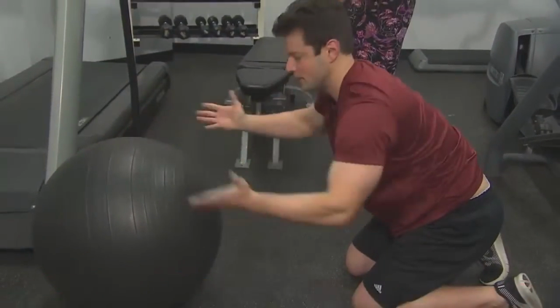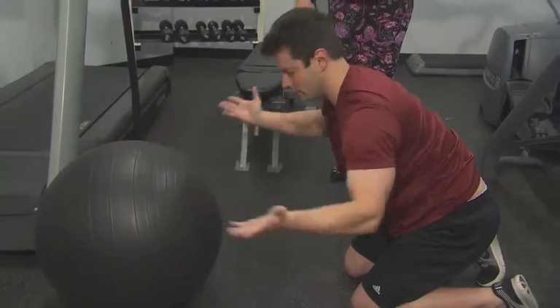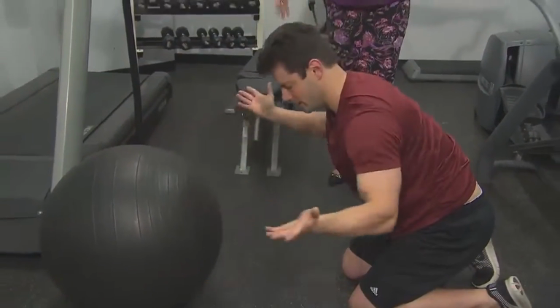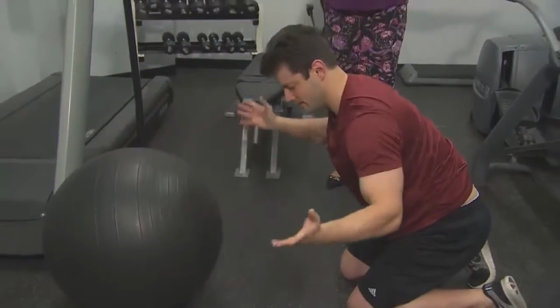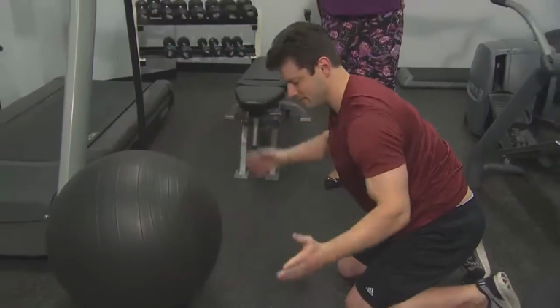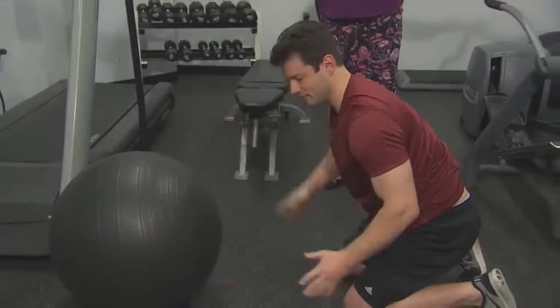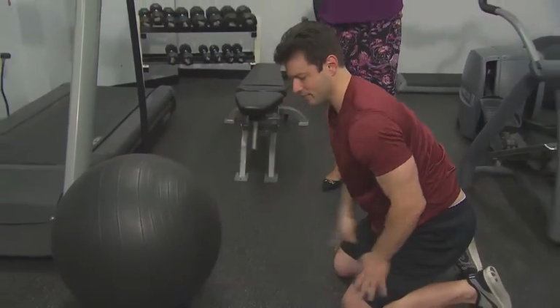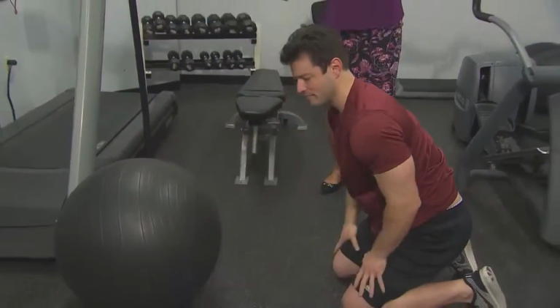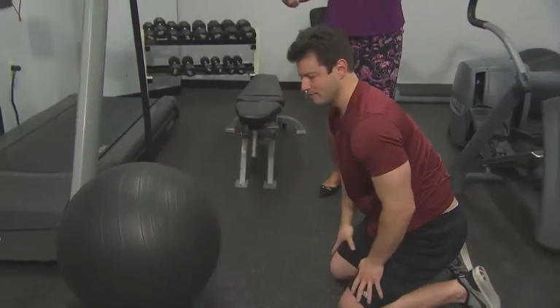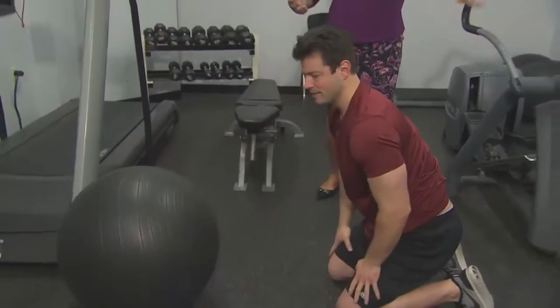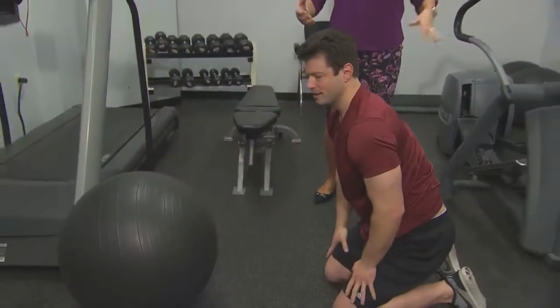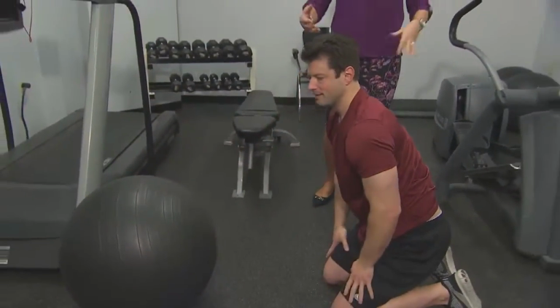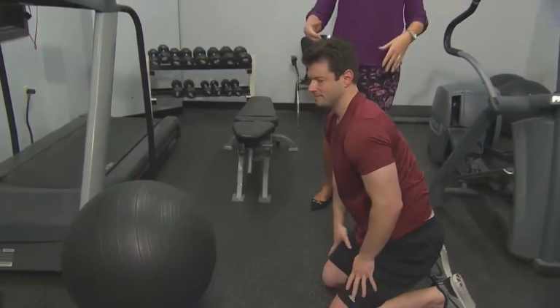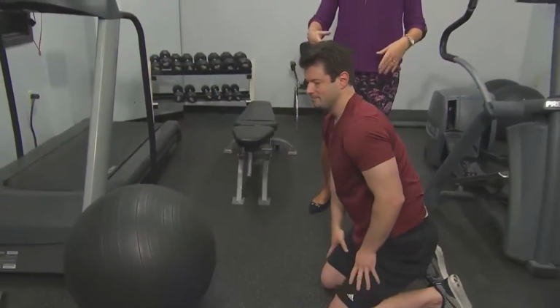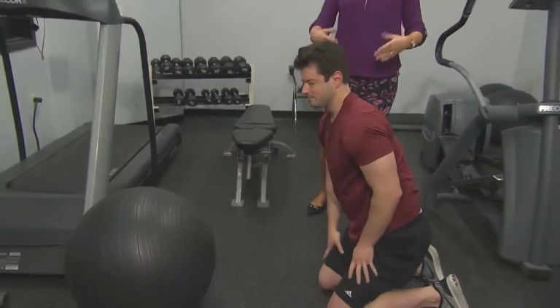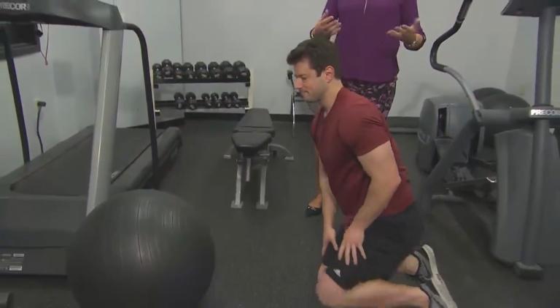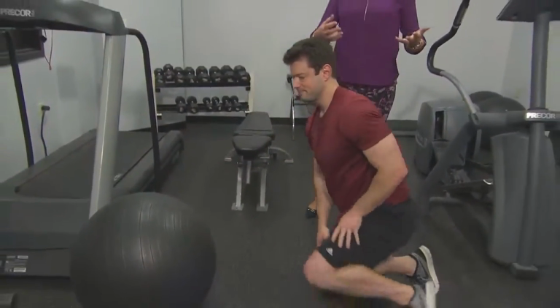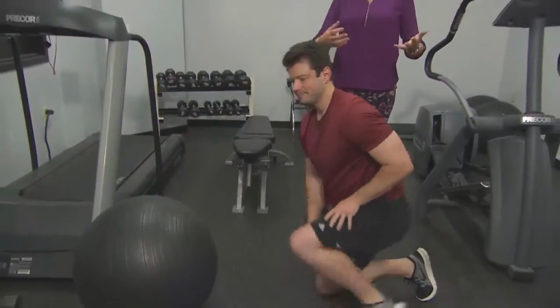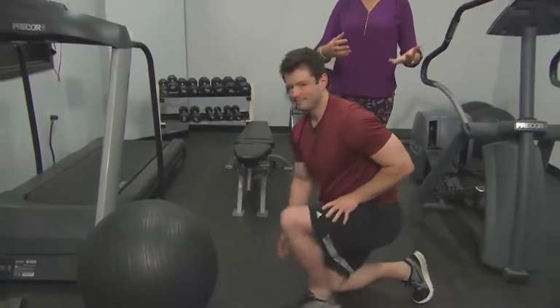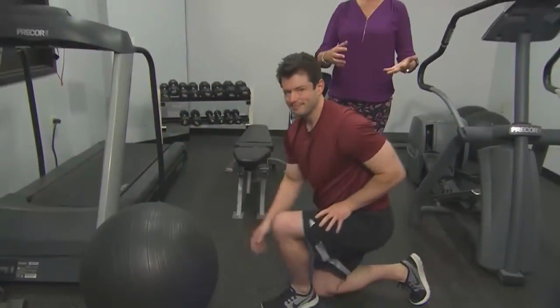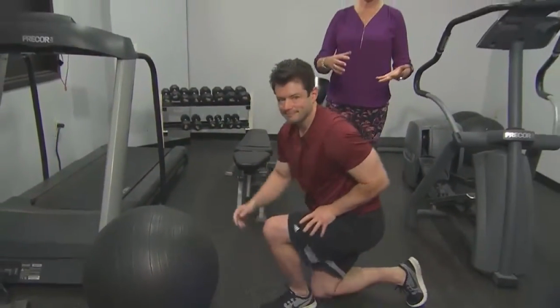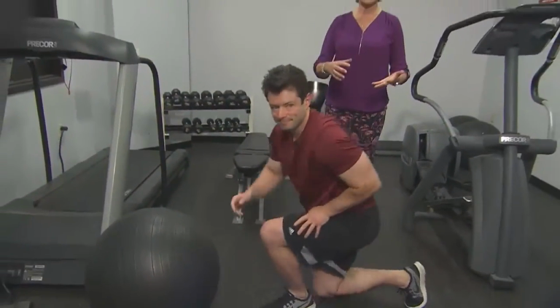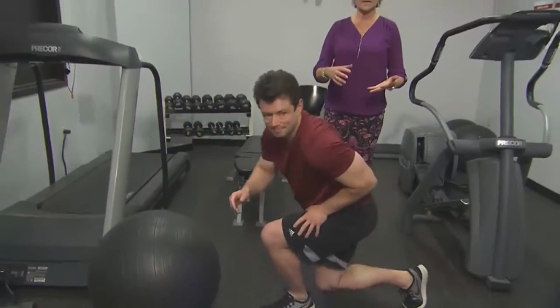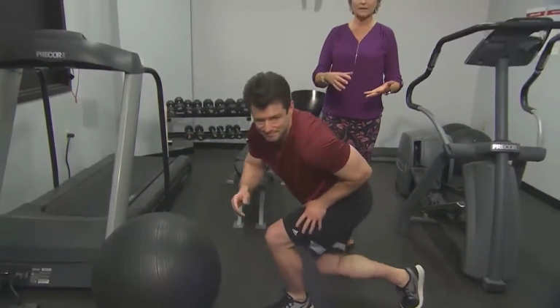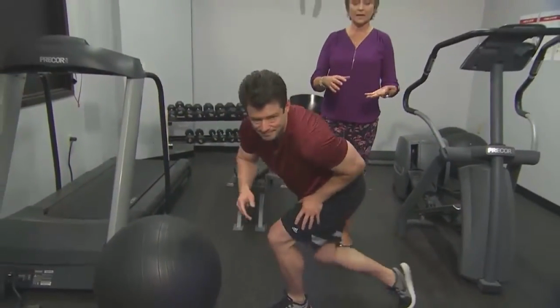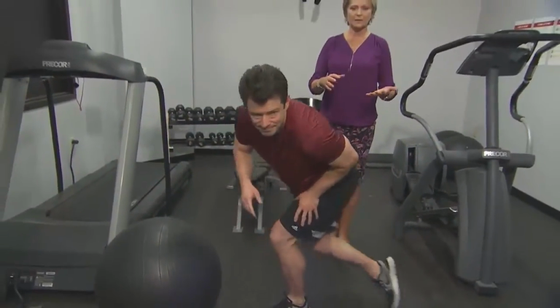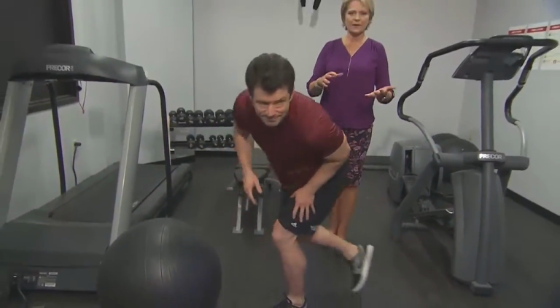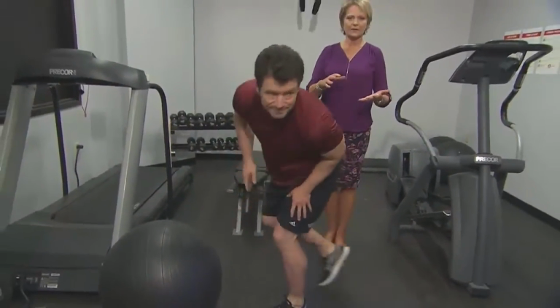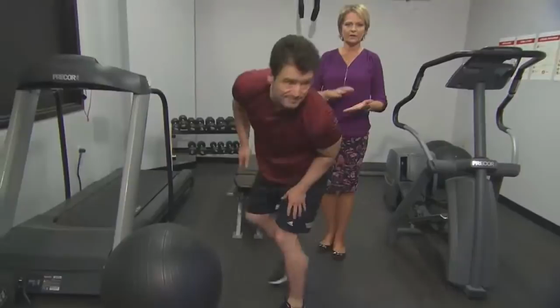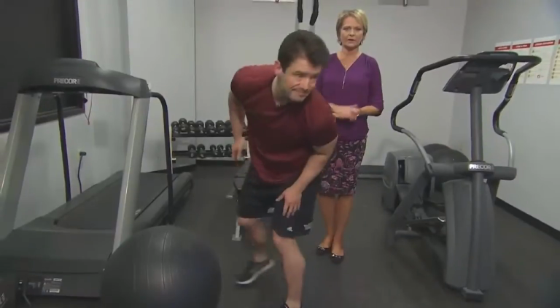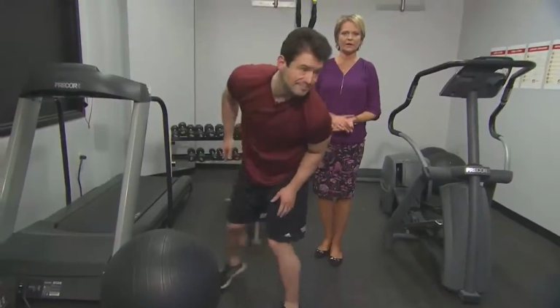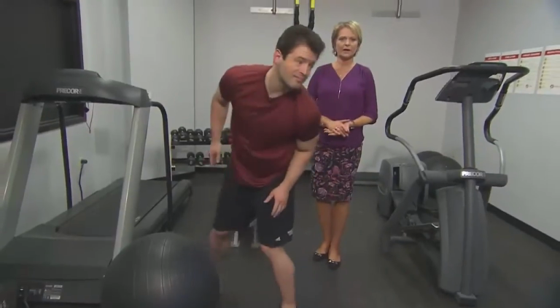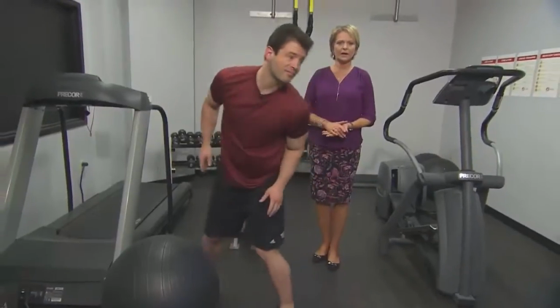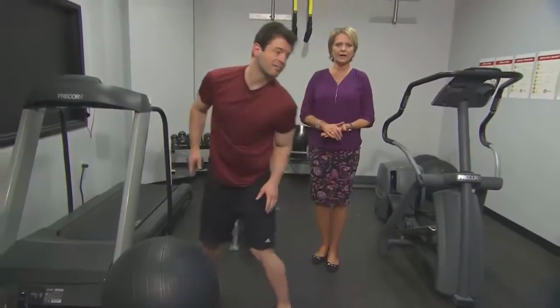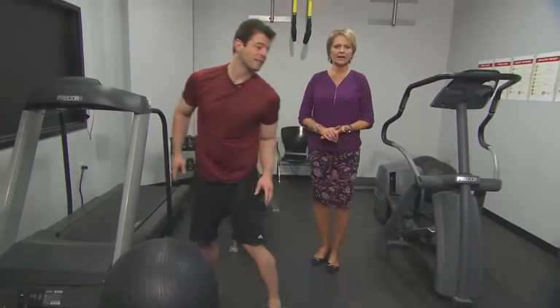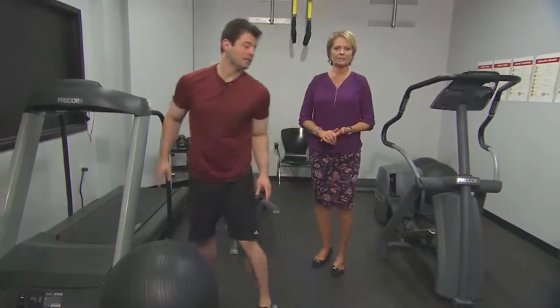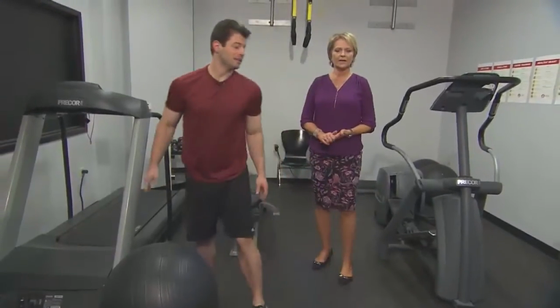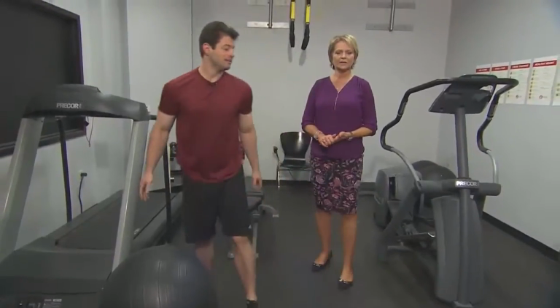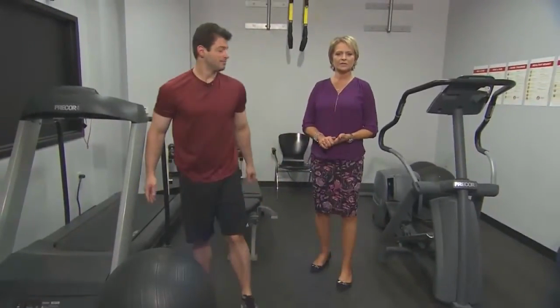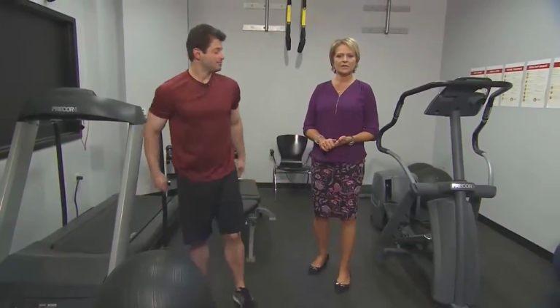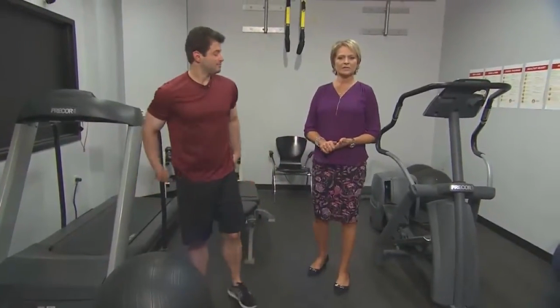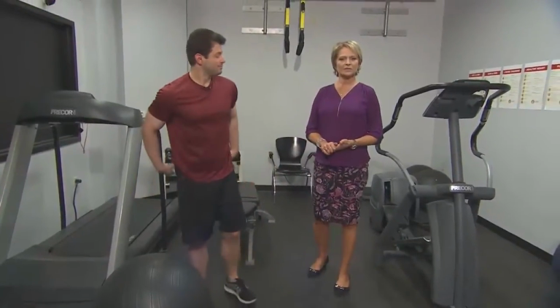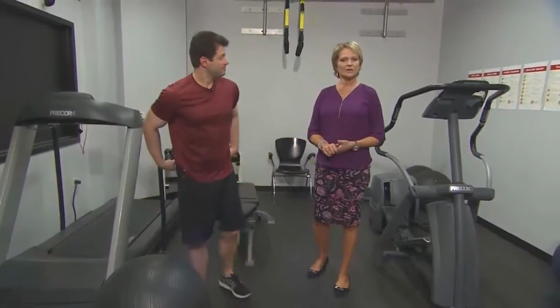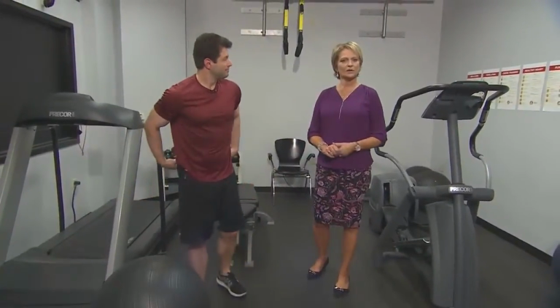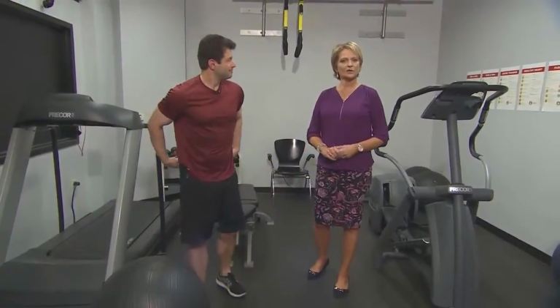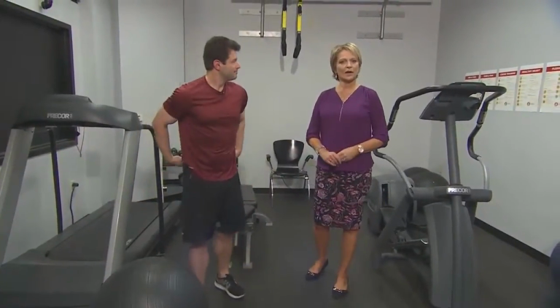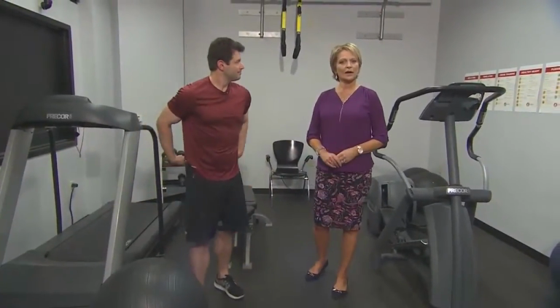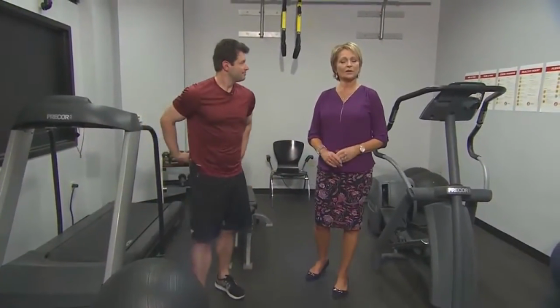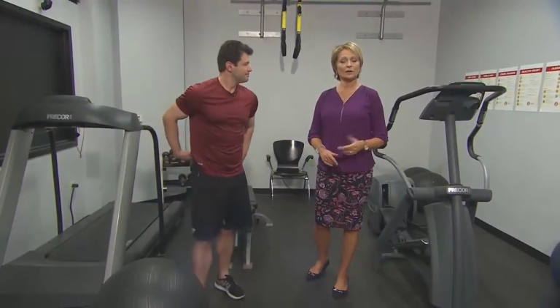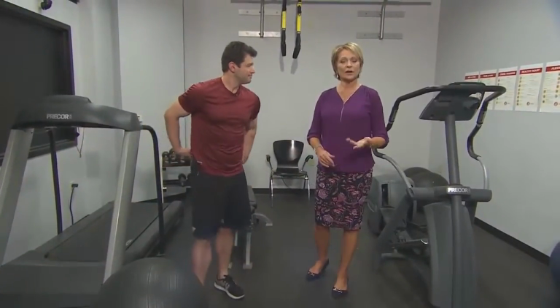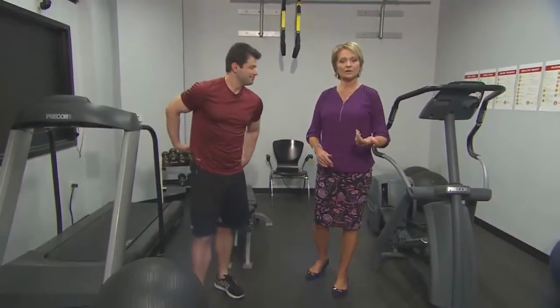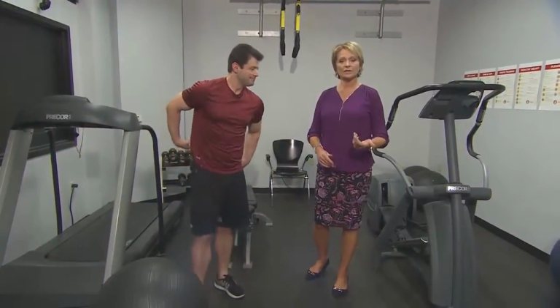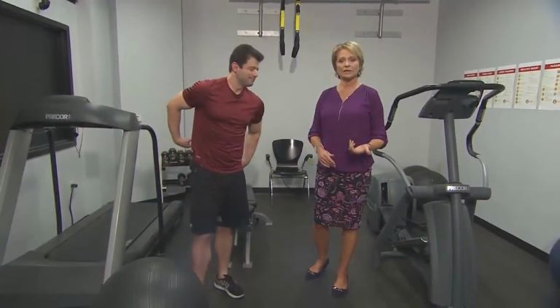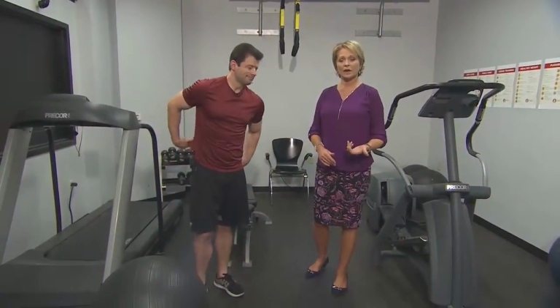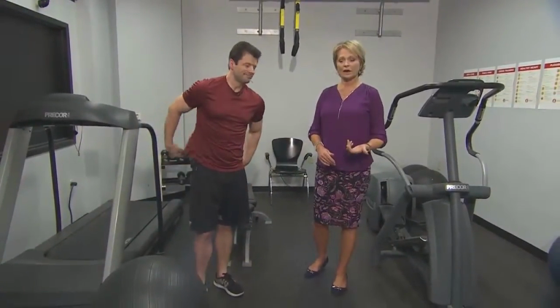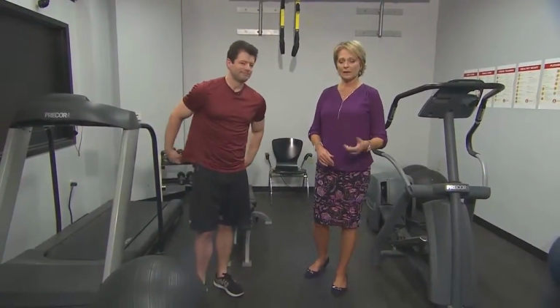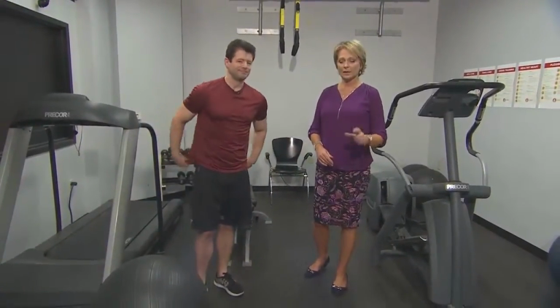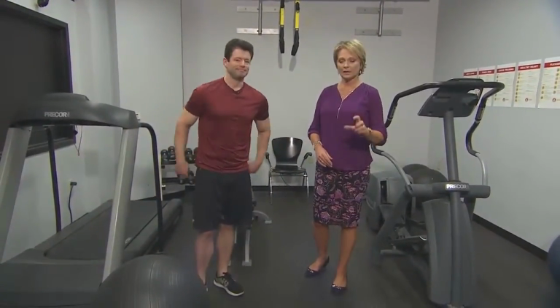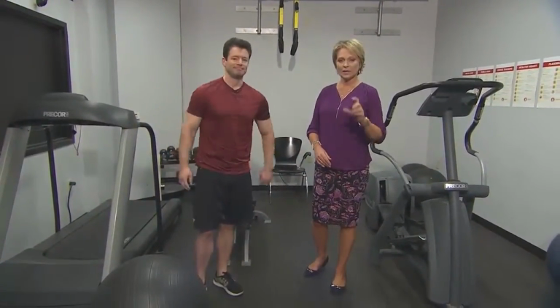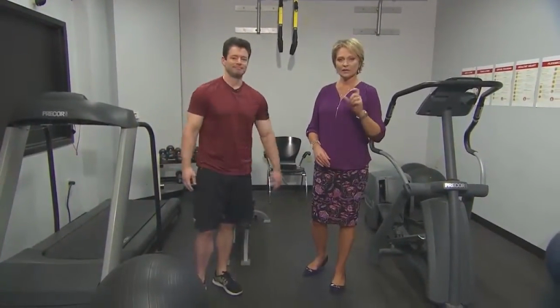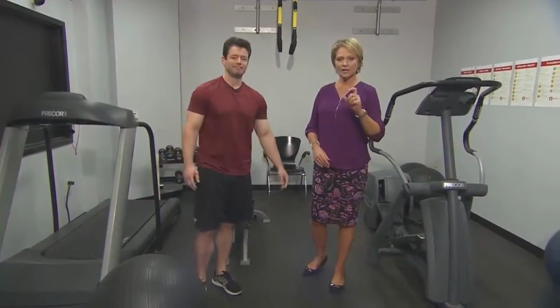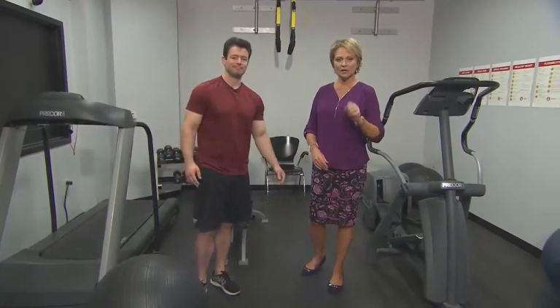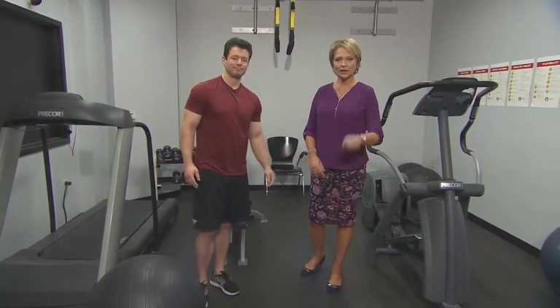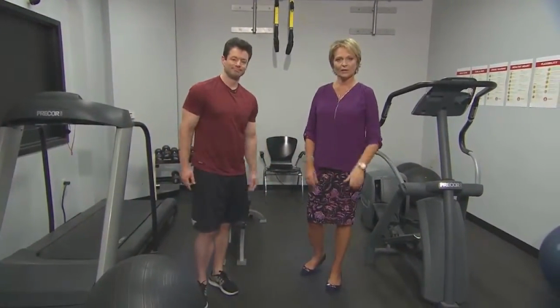Great exercises. We'll put them on the website like we have other exercises for you to try out. Go to KUTV.com and click on Check Your Health.